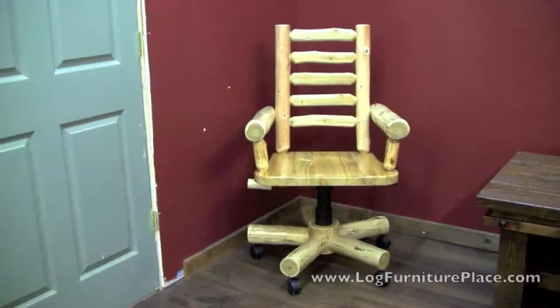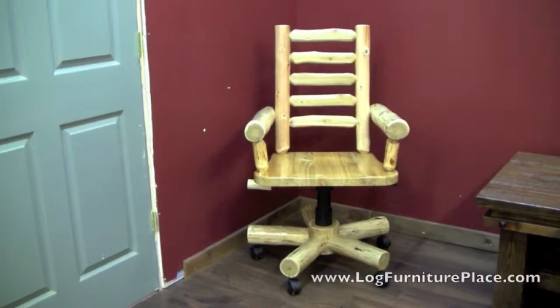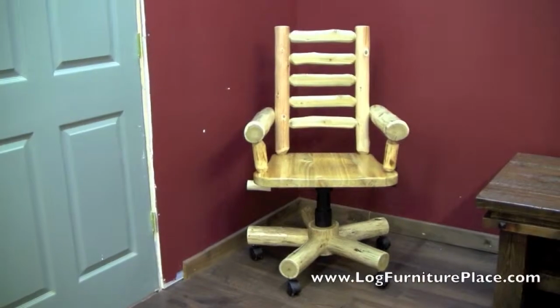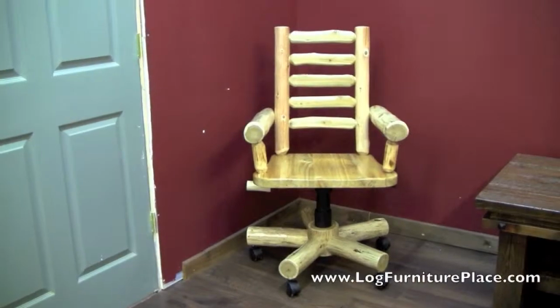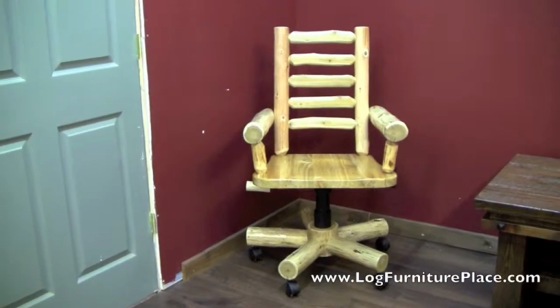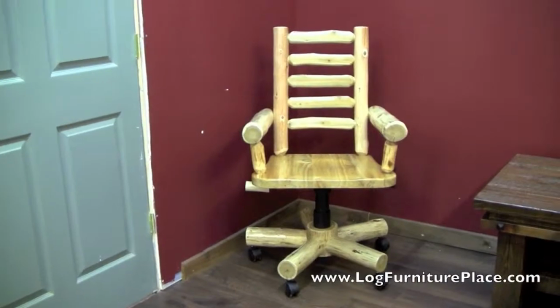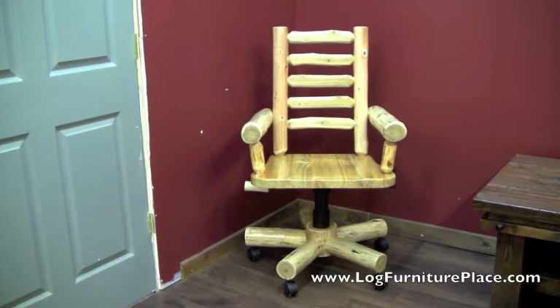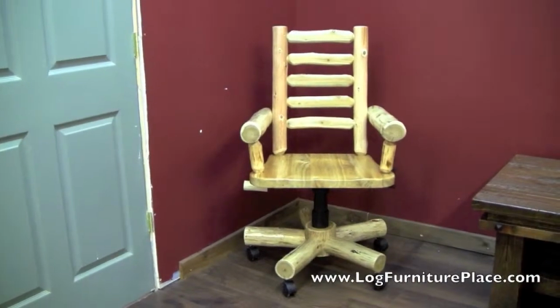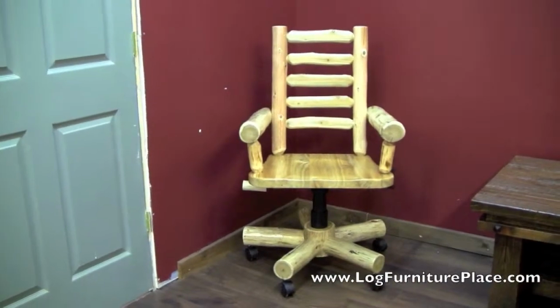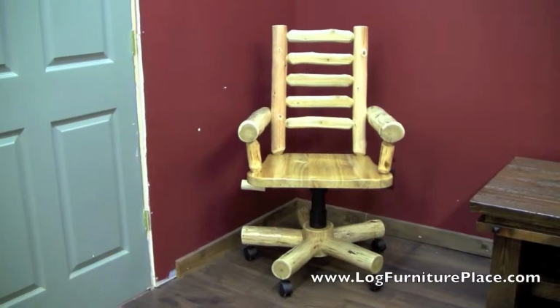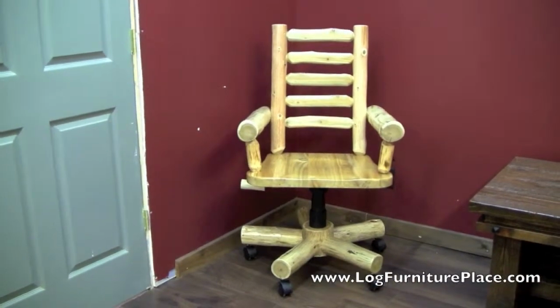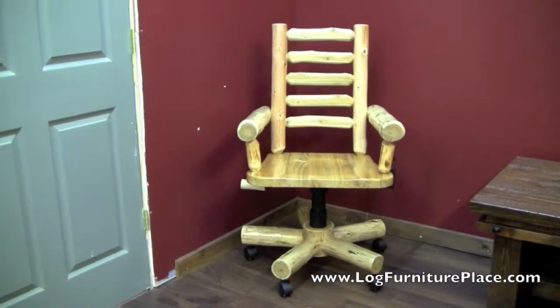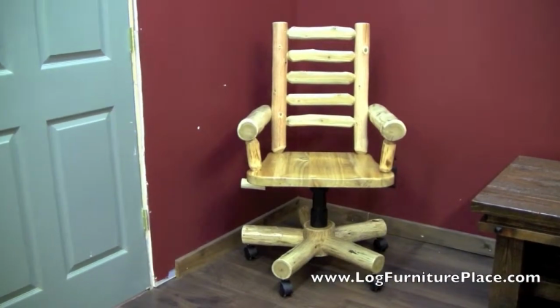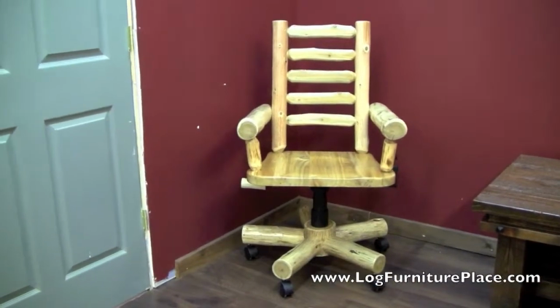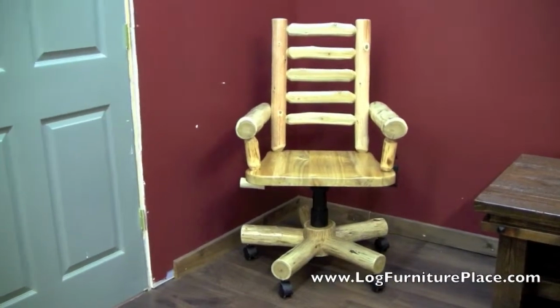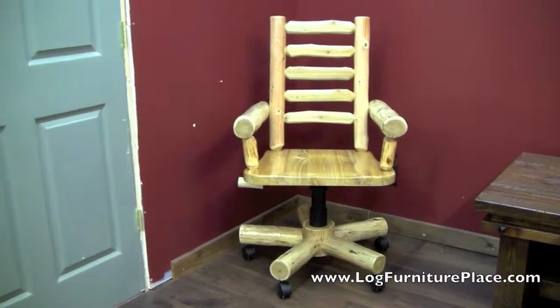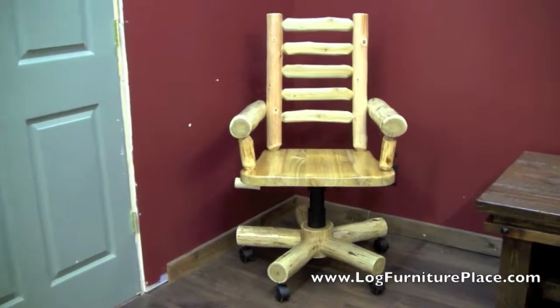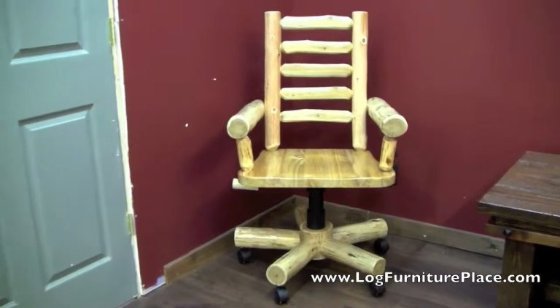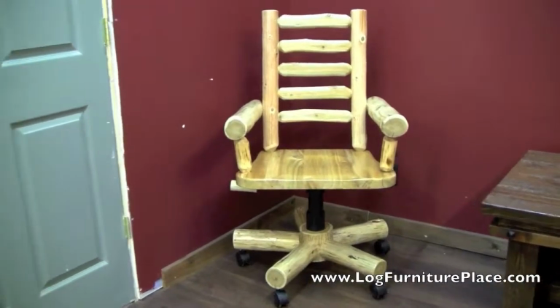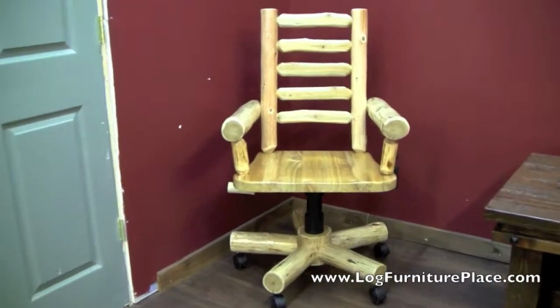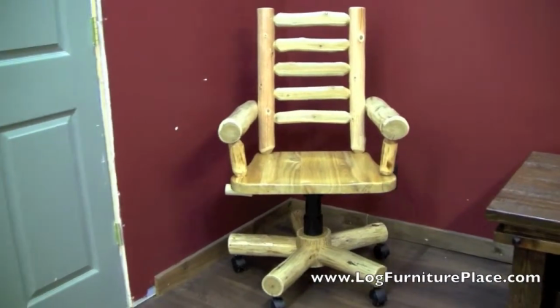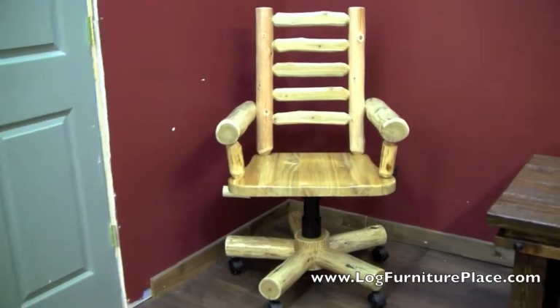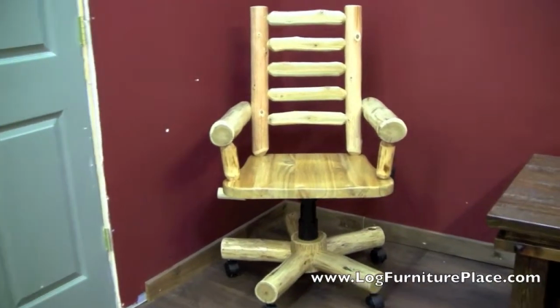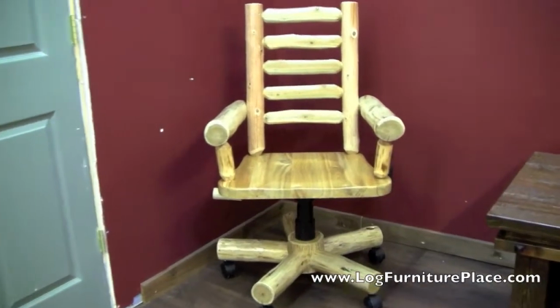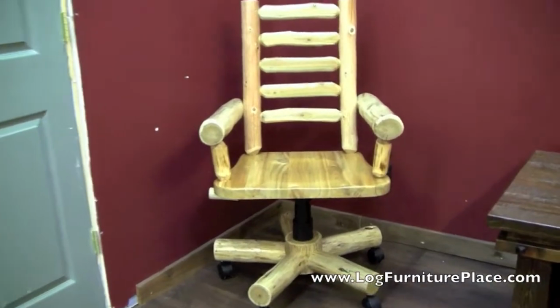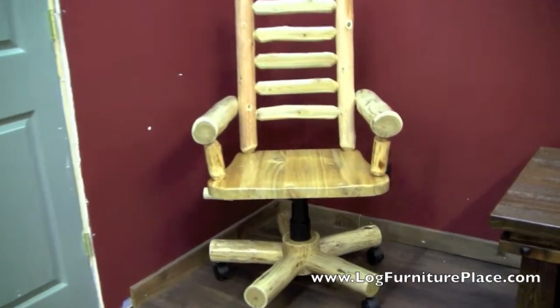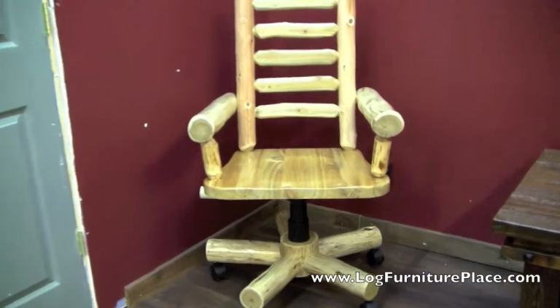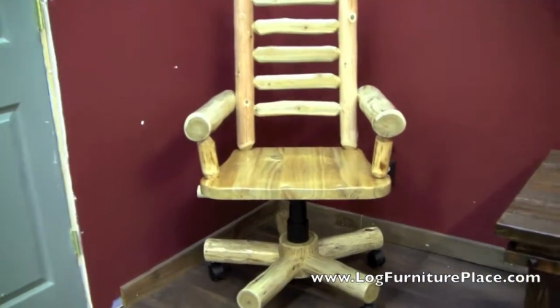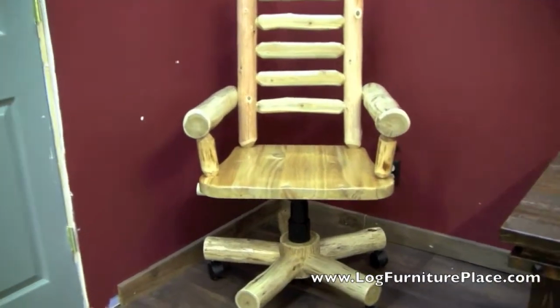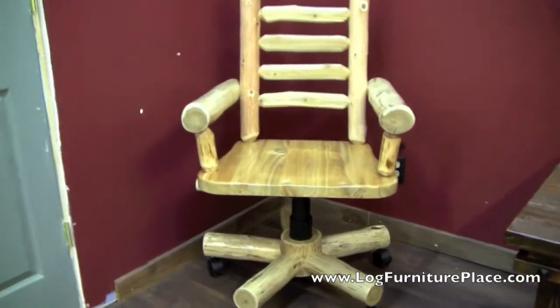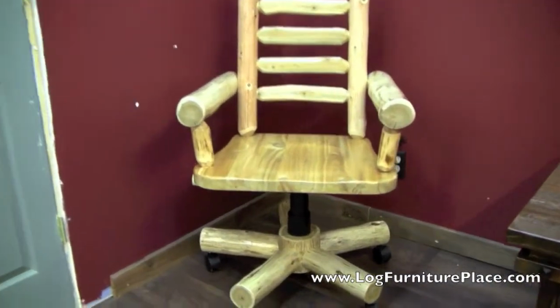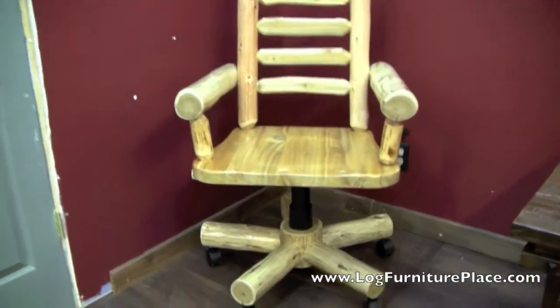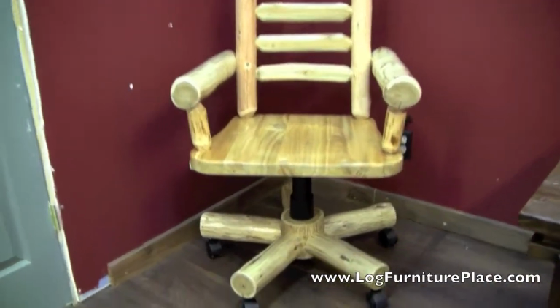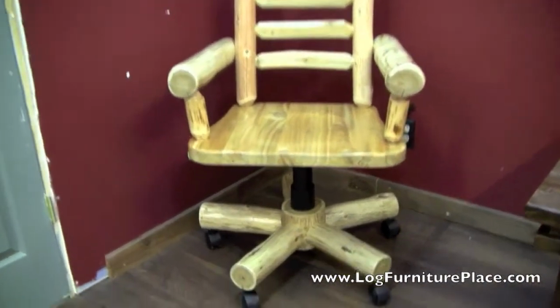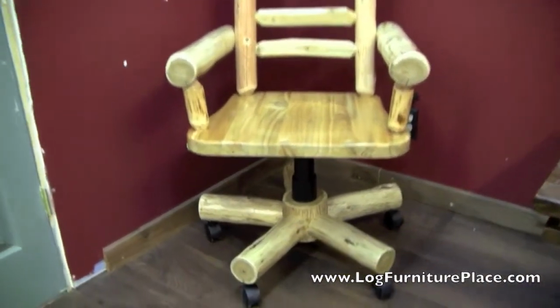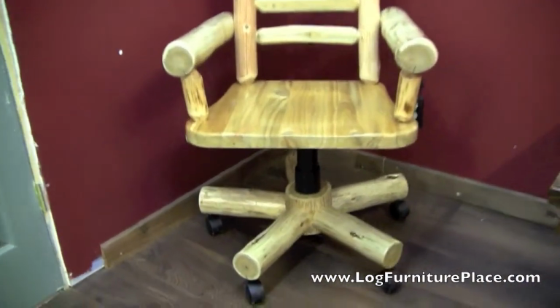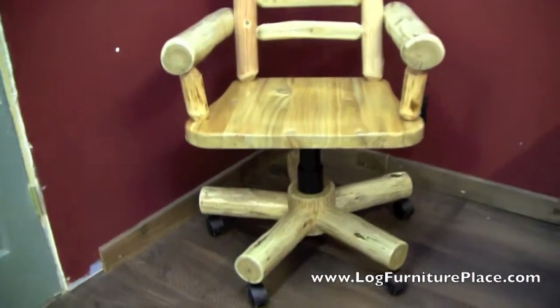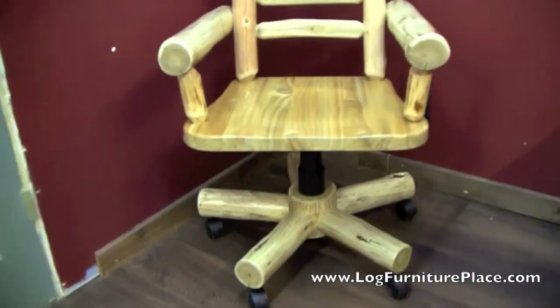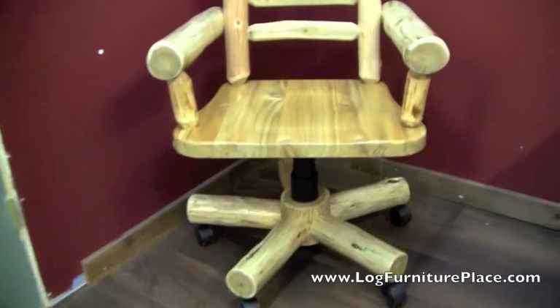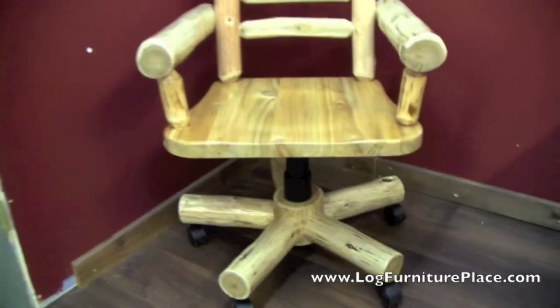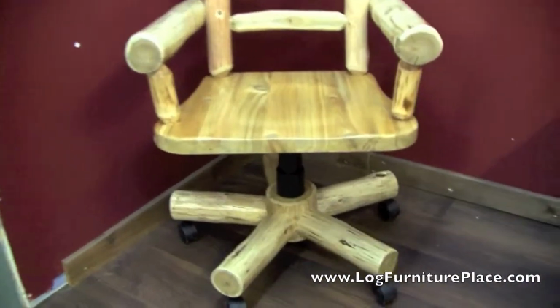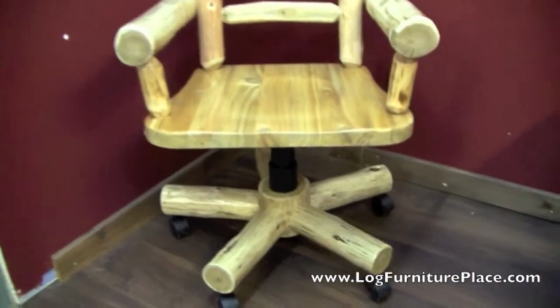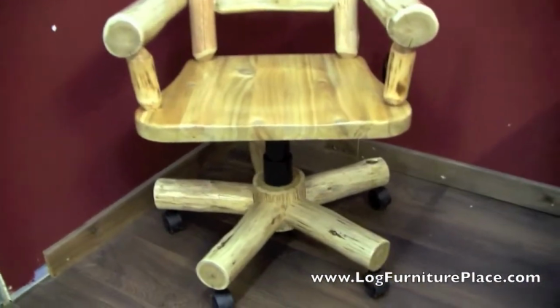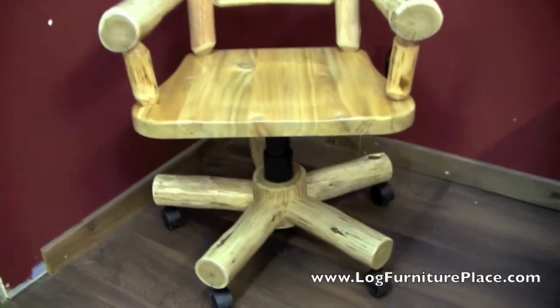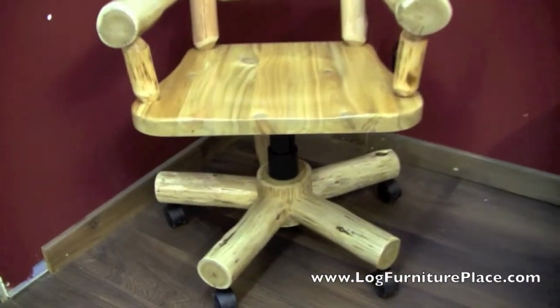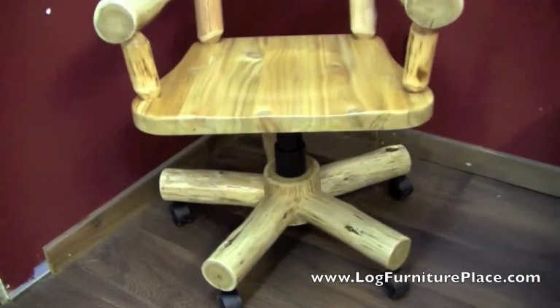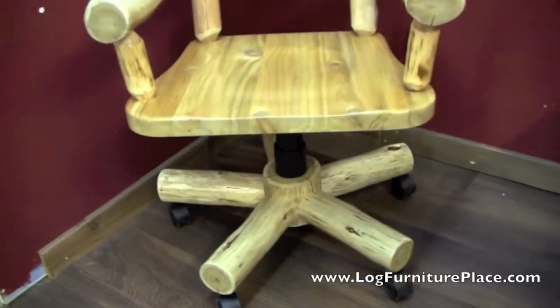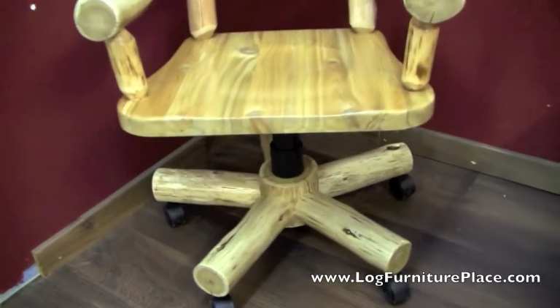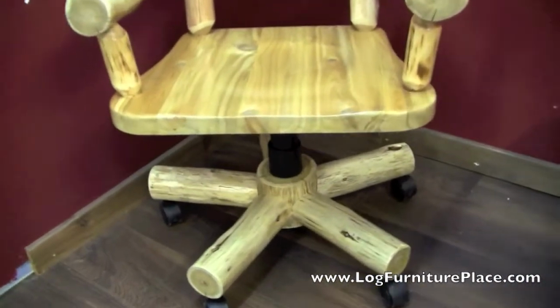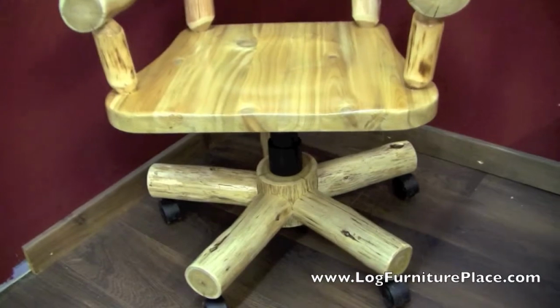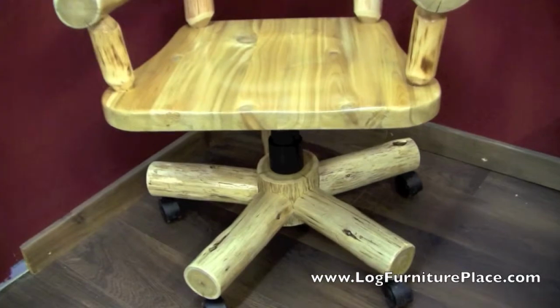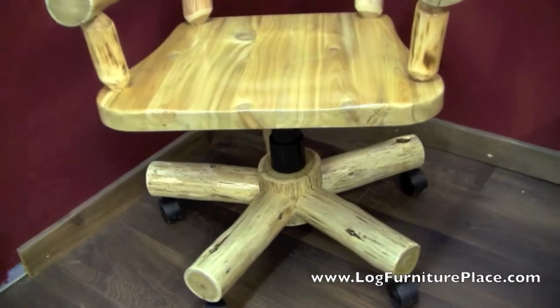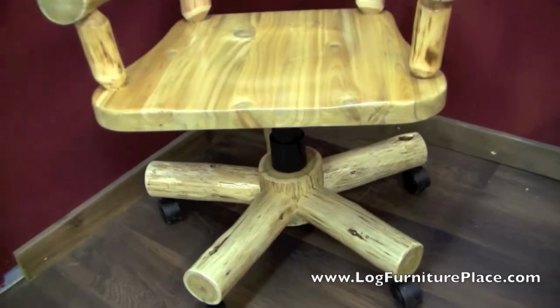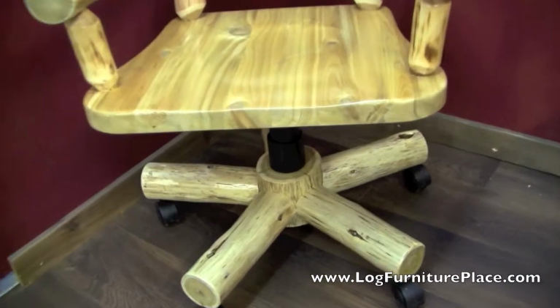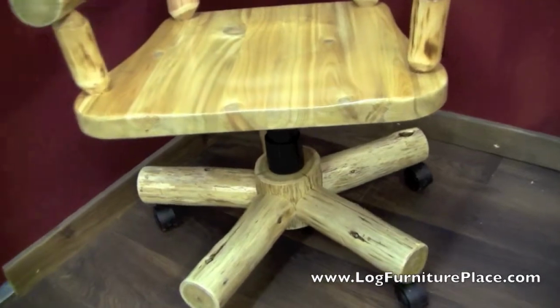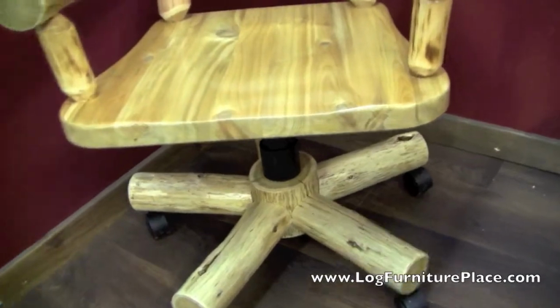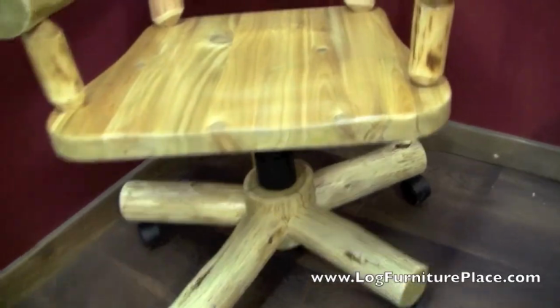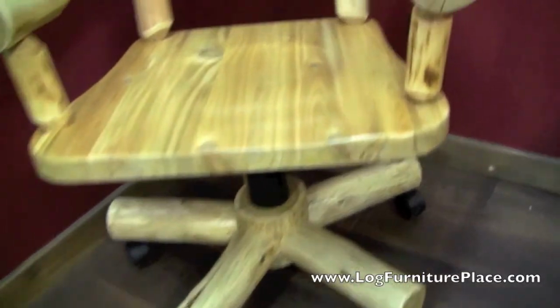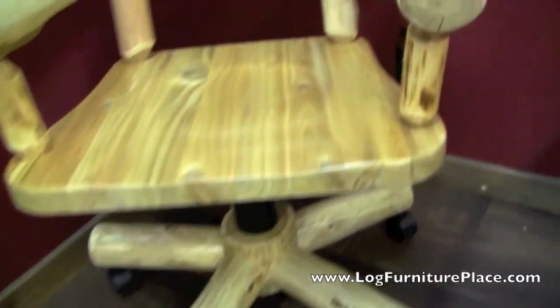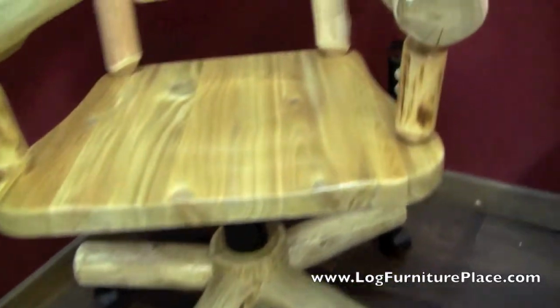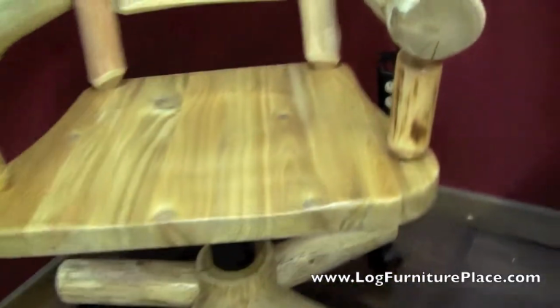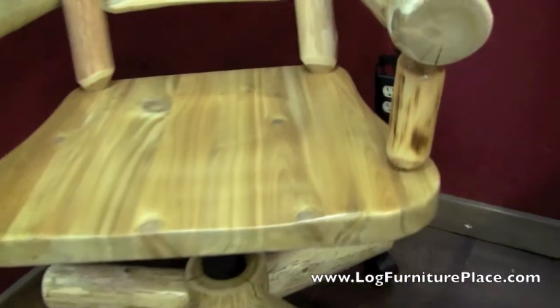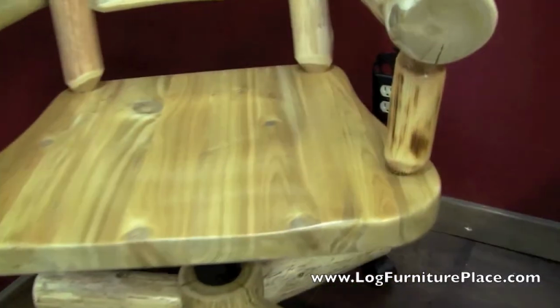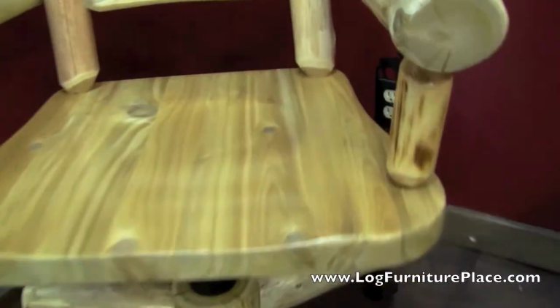Hi, it's Jason with LogFurniturePlace.com. Today we're going to take a look at our Cedar Lake Executive Log Office Chair.